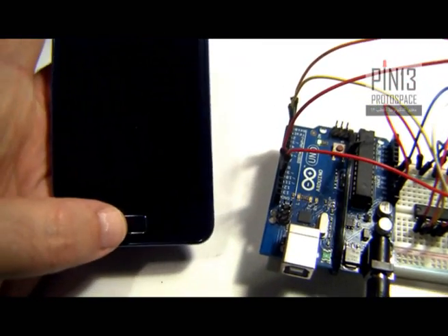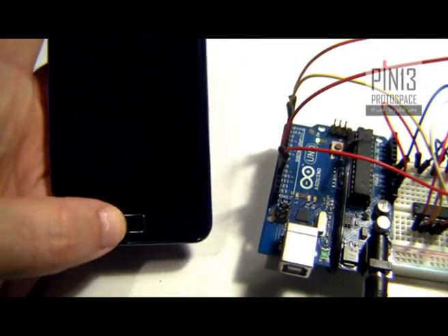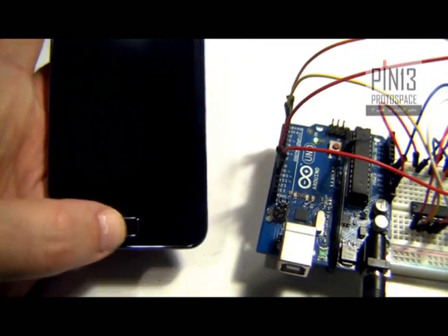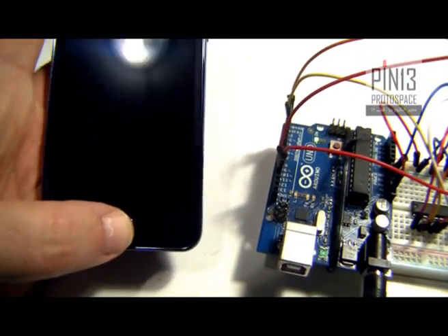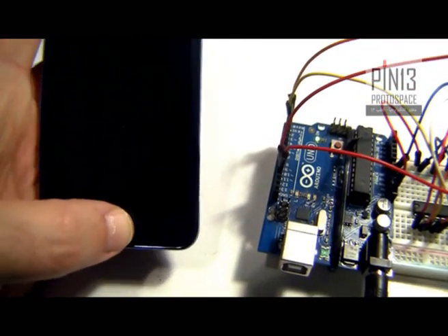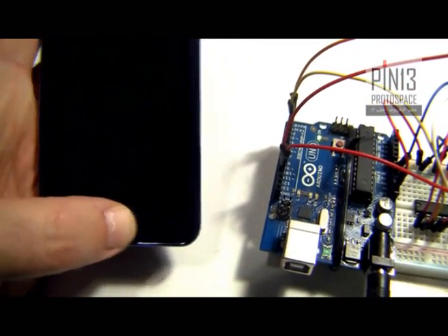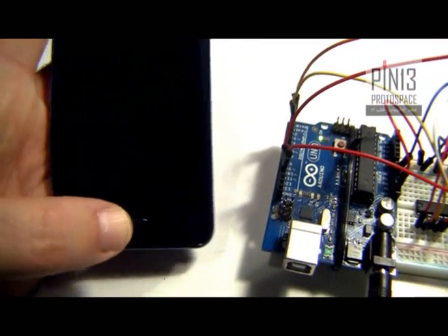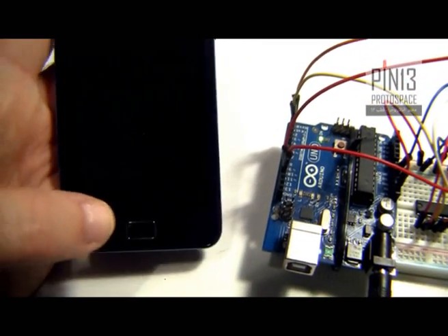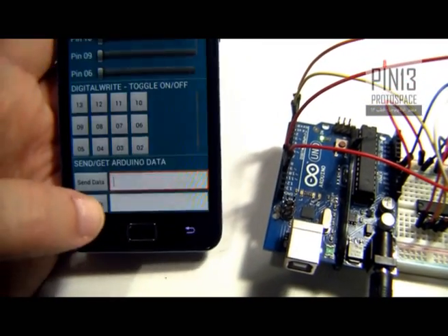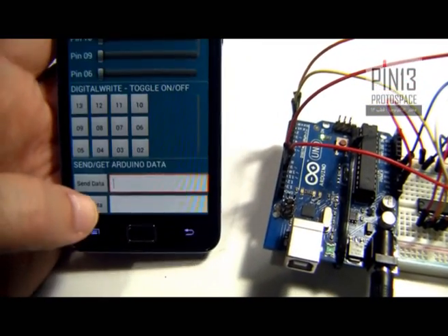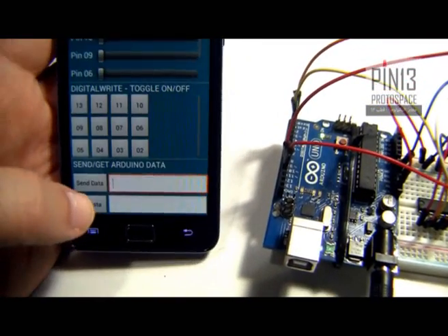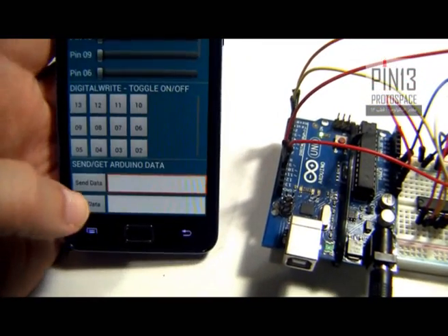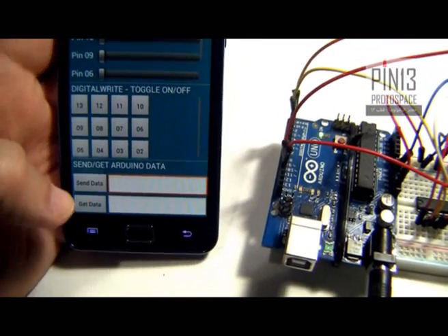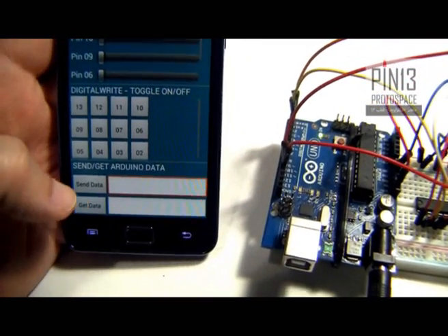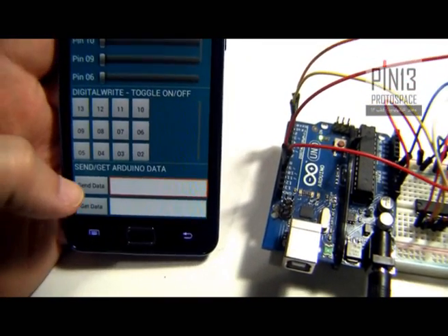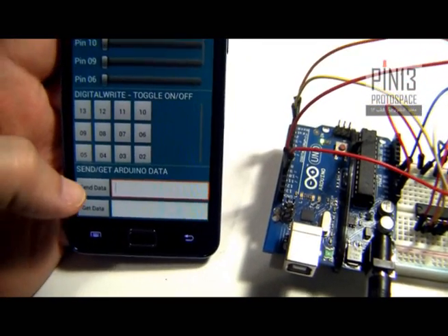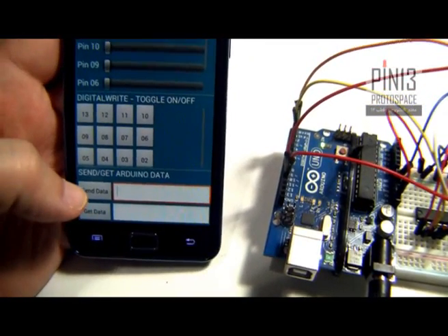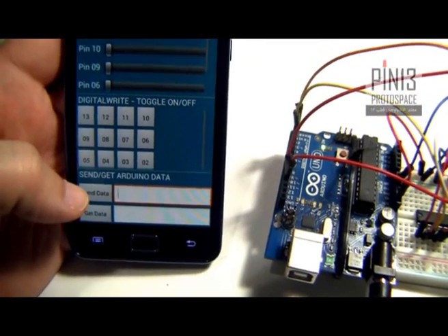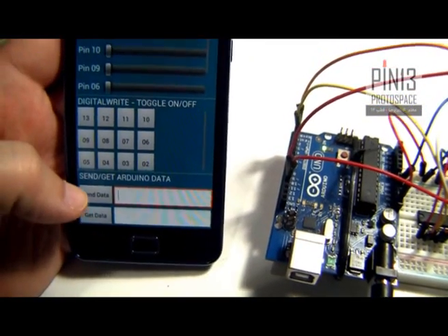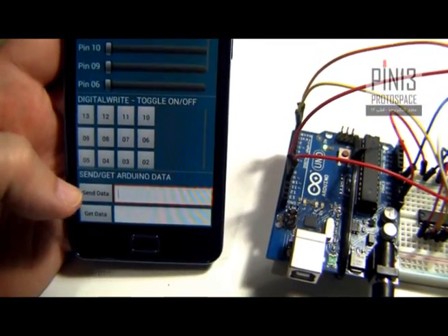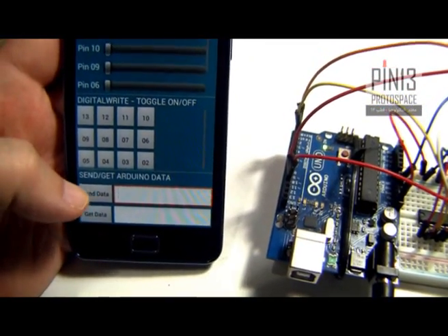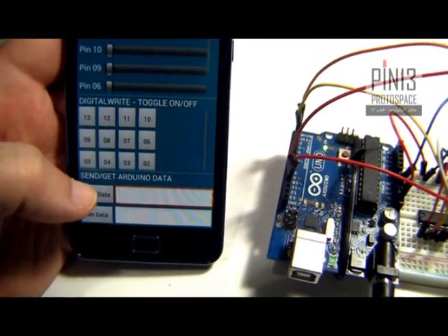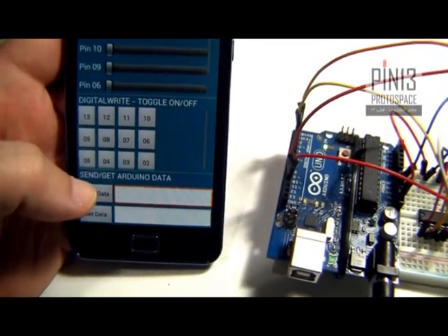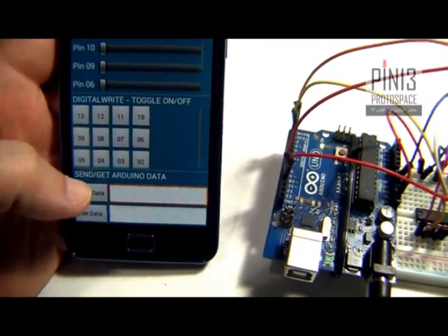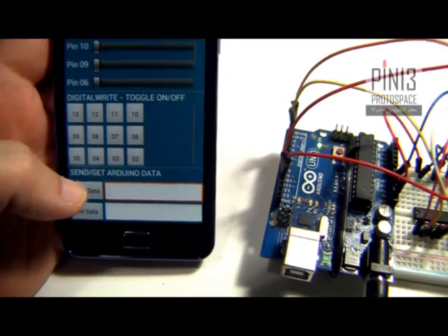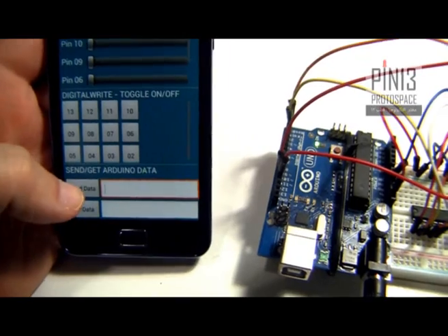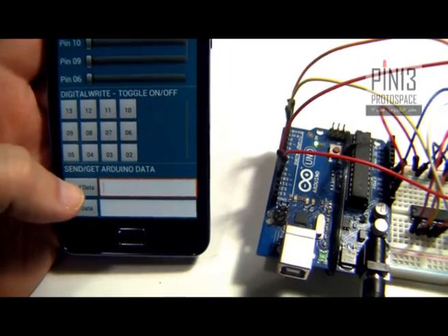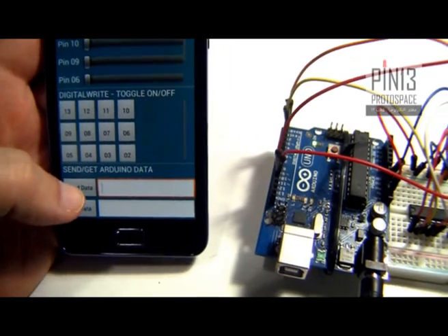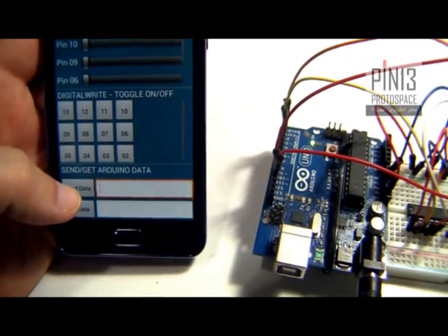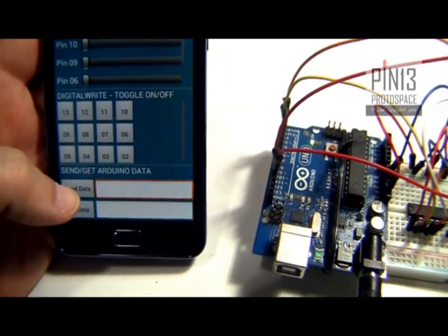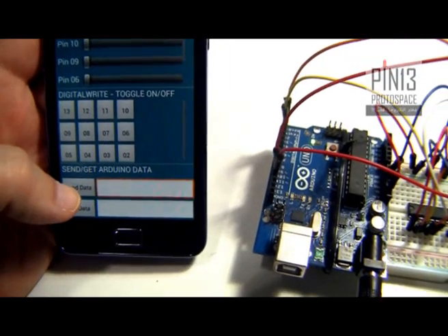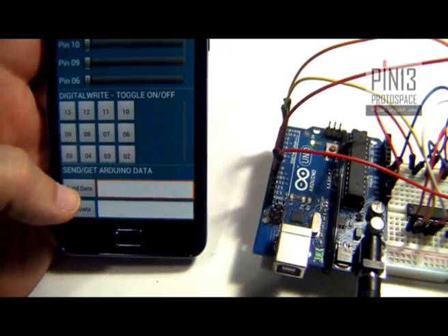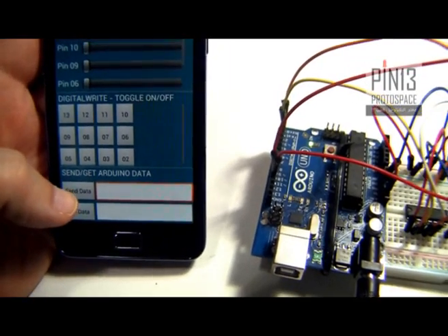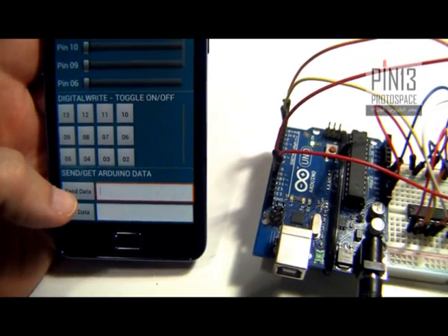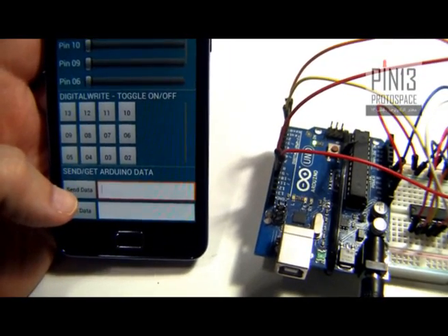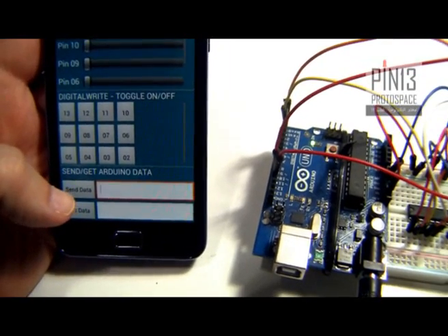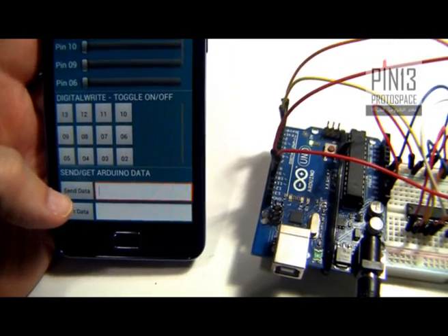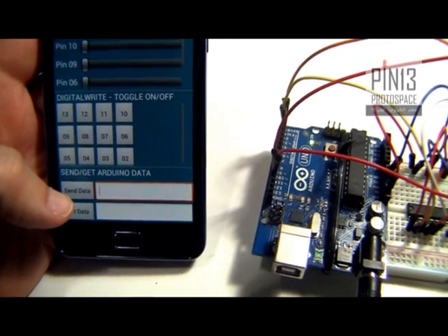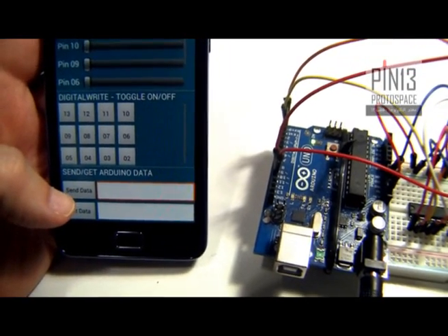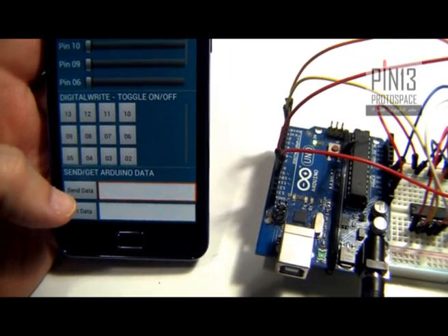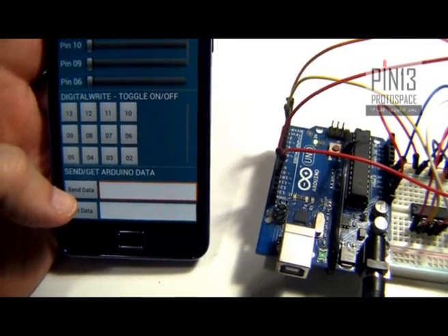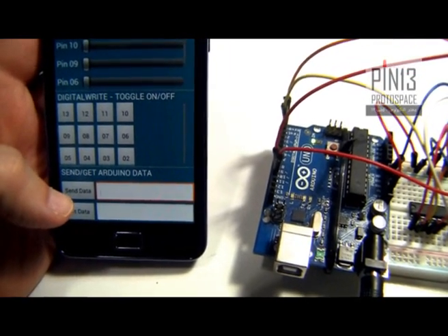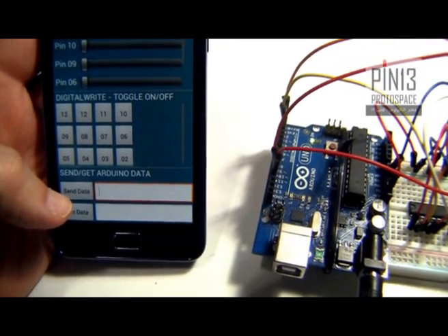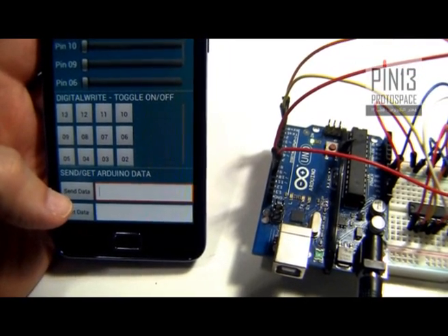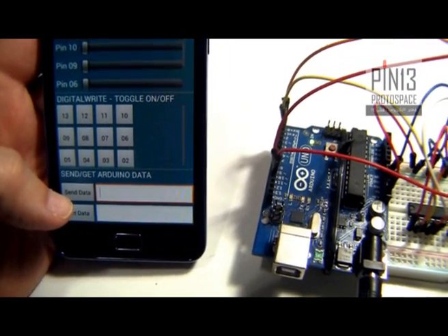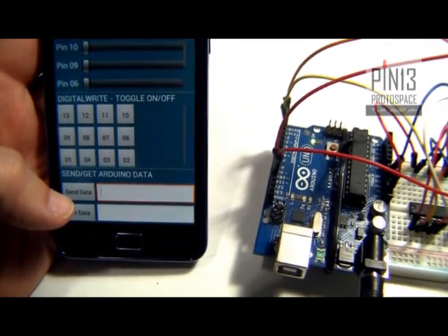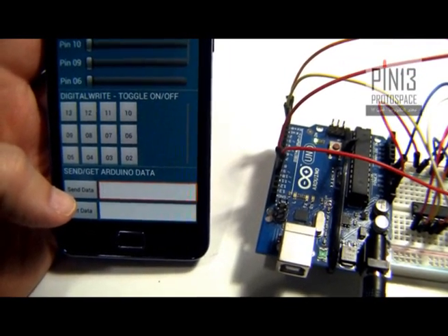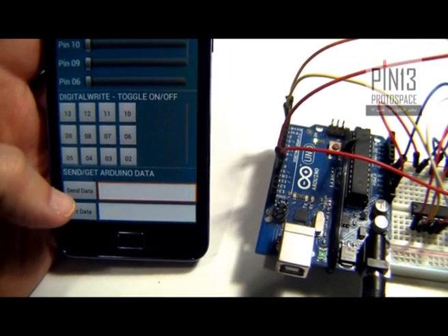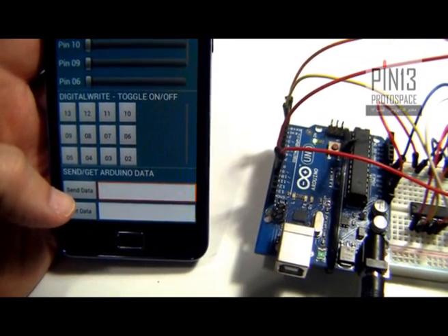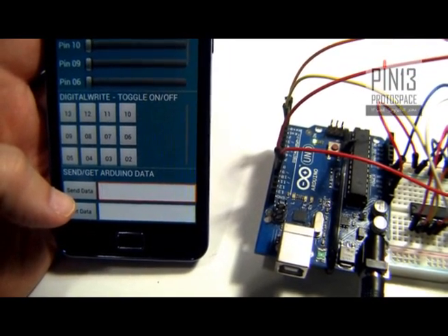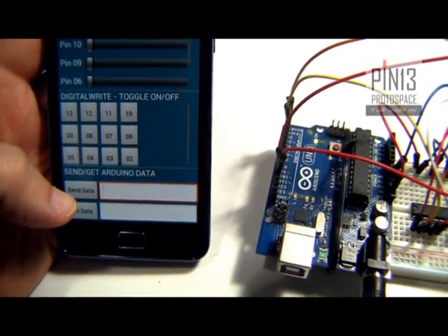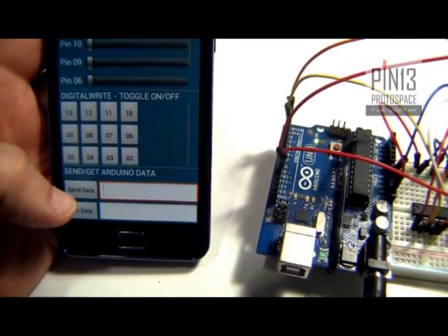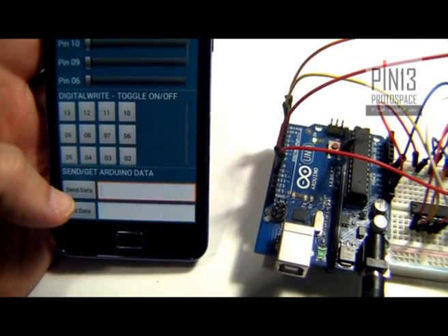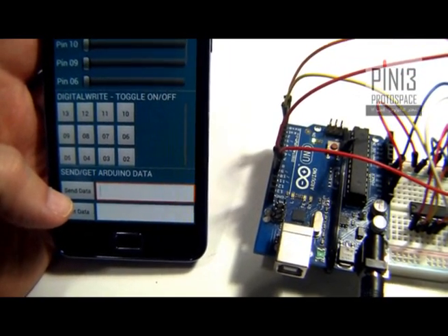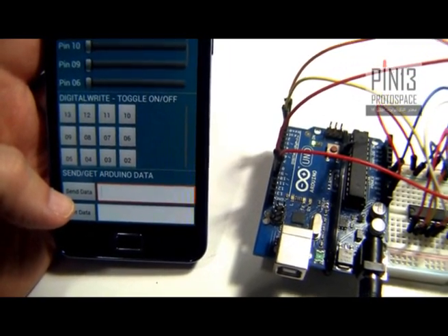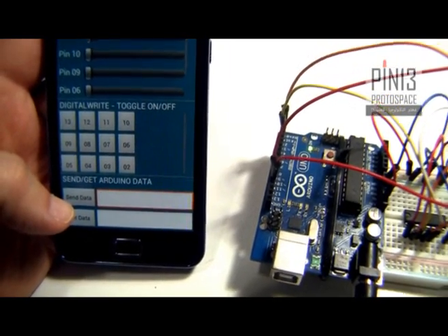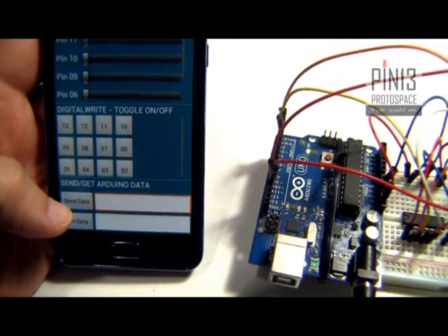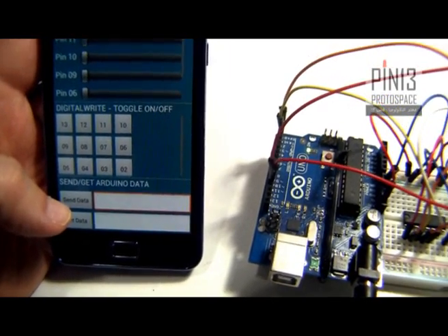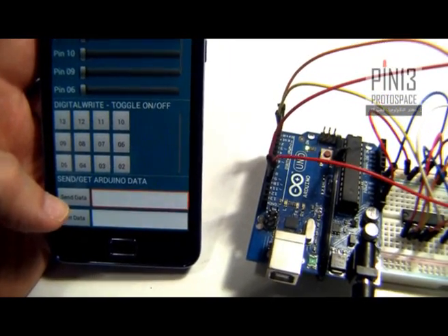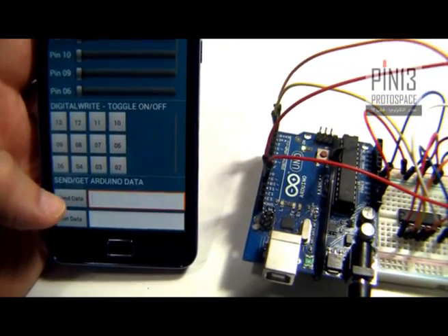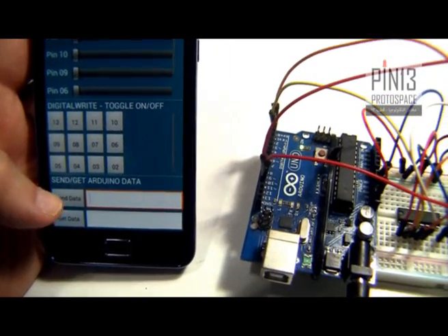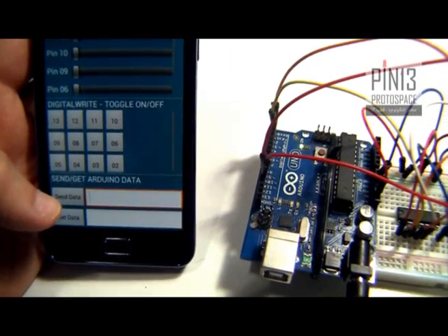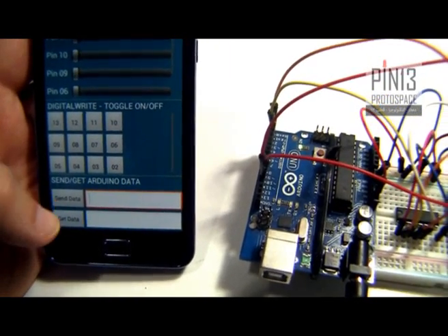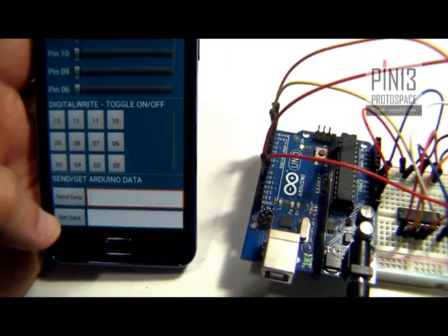Finally, there is 'get data,' which allows me to receive data sent from Arduino to my Android. I can decide what this data should be — I can read sensors, read pins, whatever. With send data I can send text data to show on LCDs, etc.